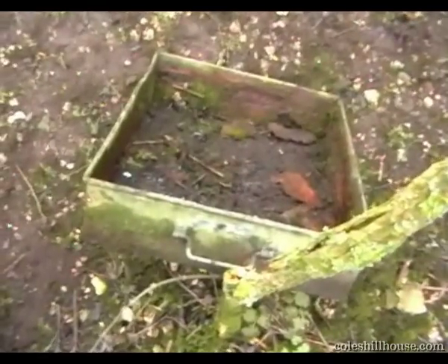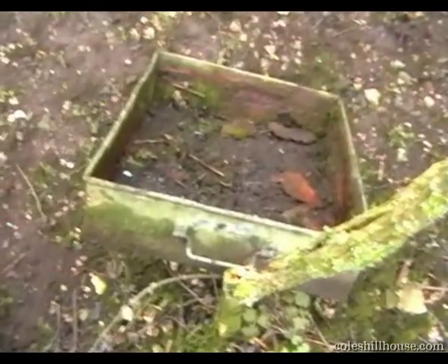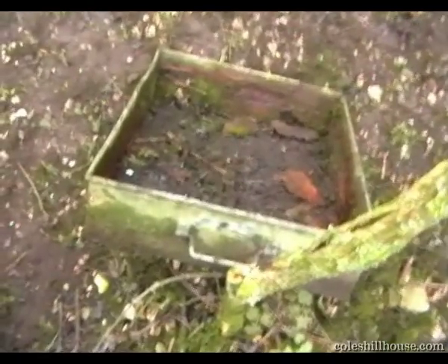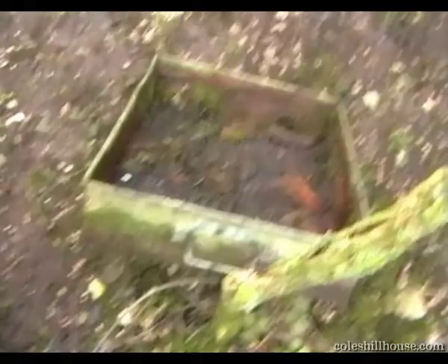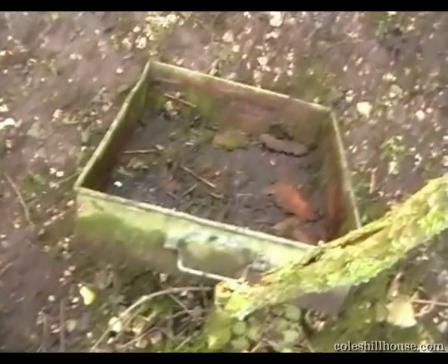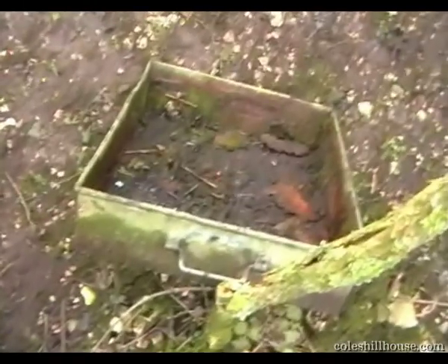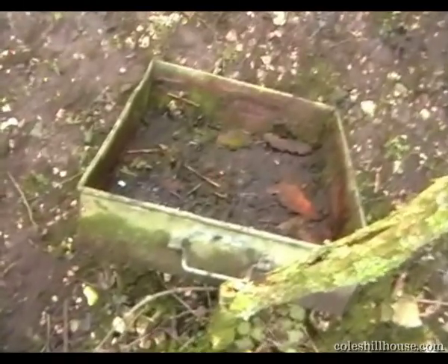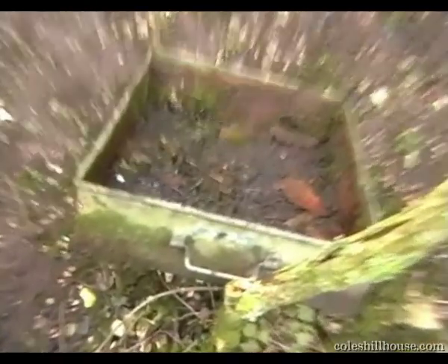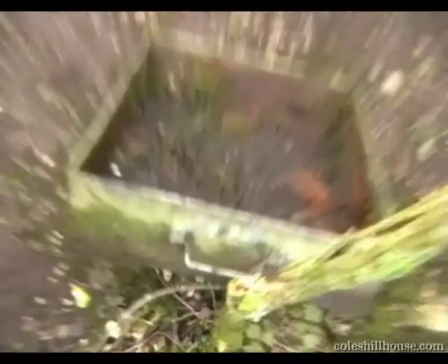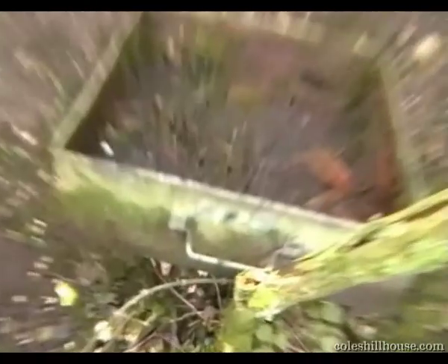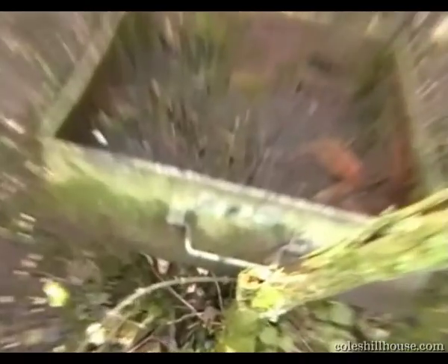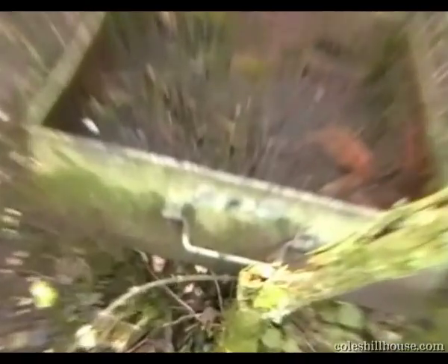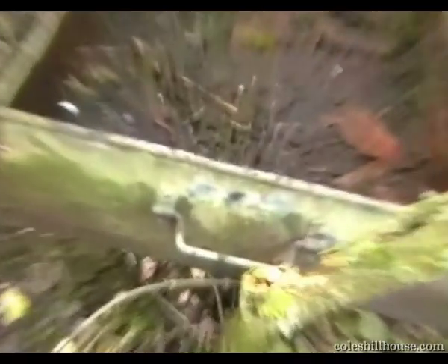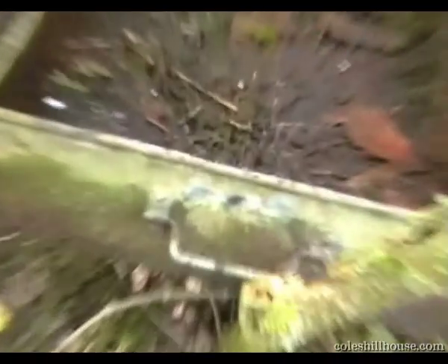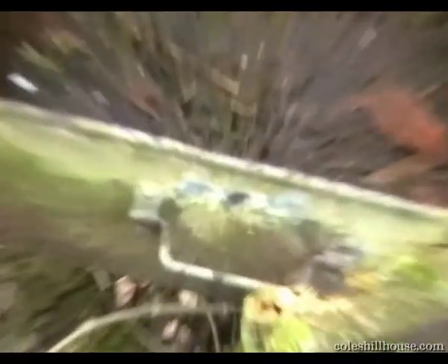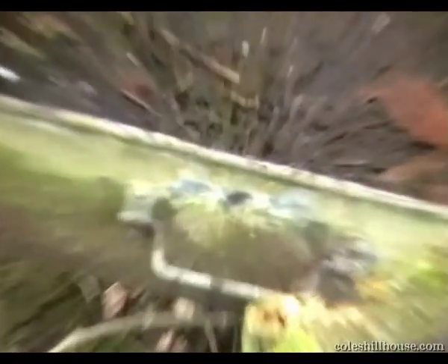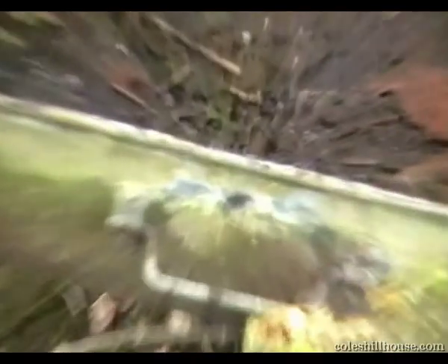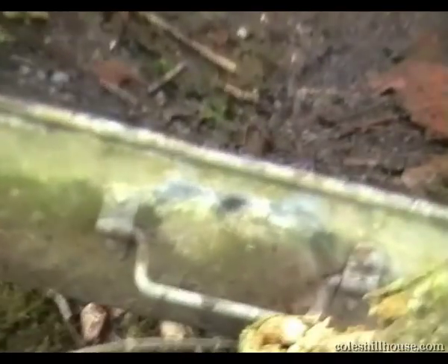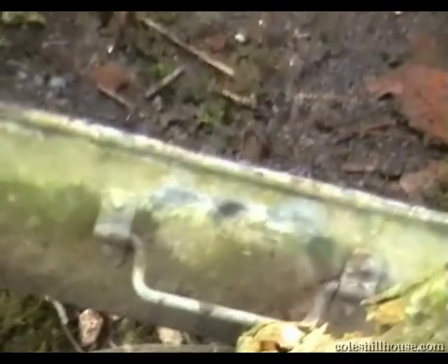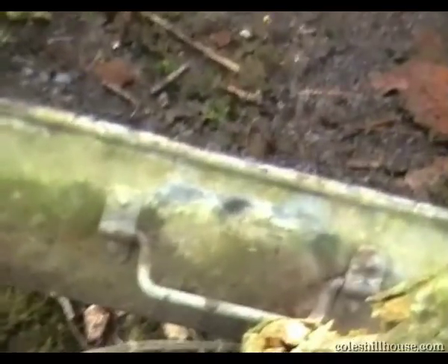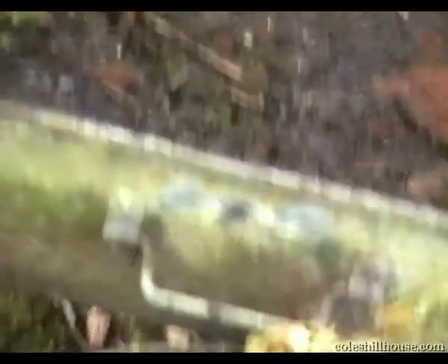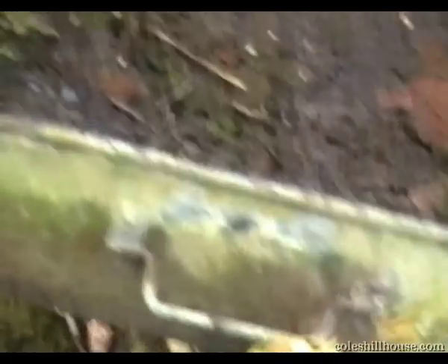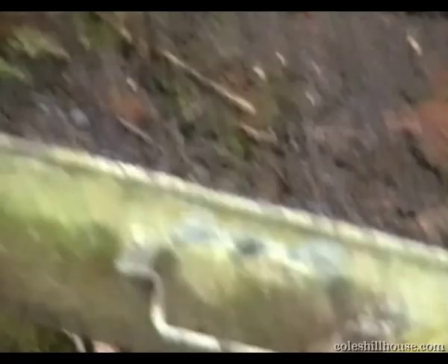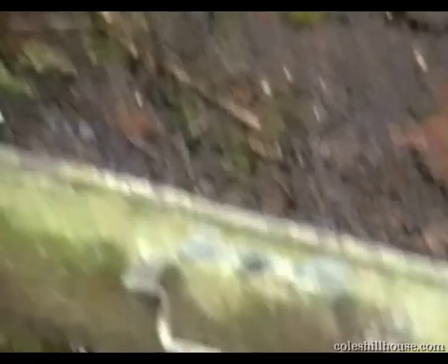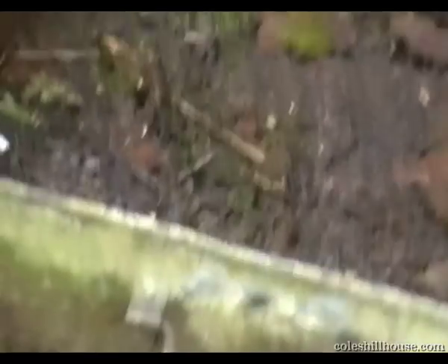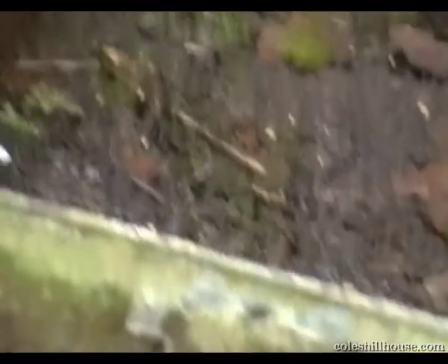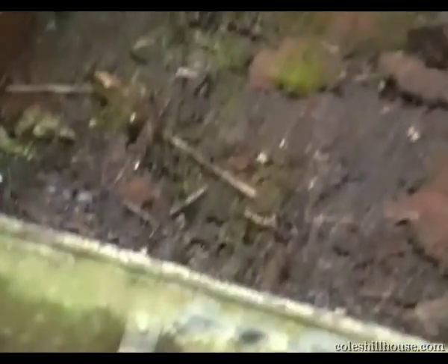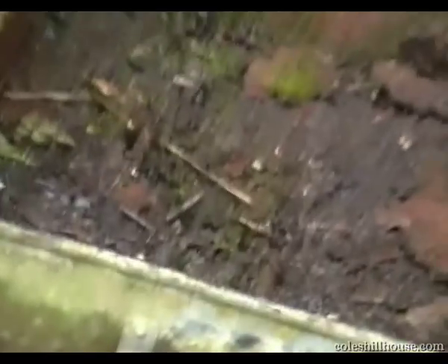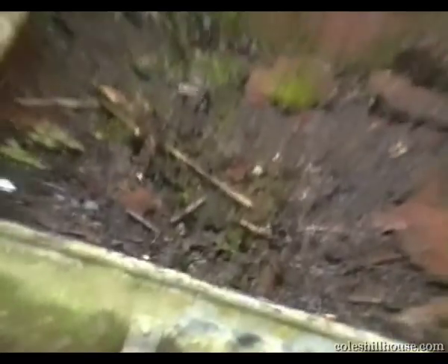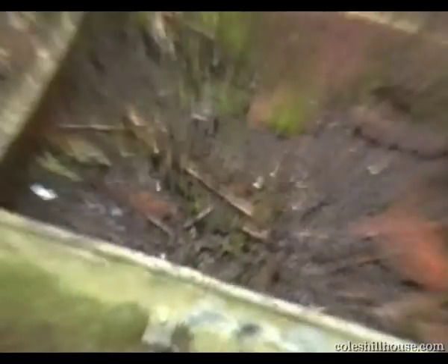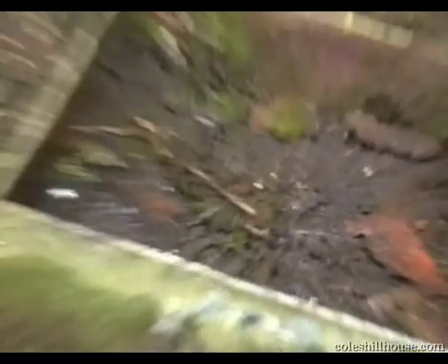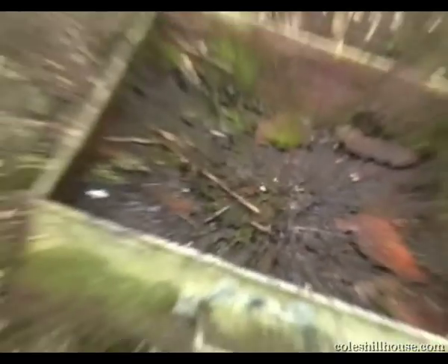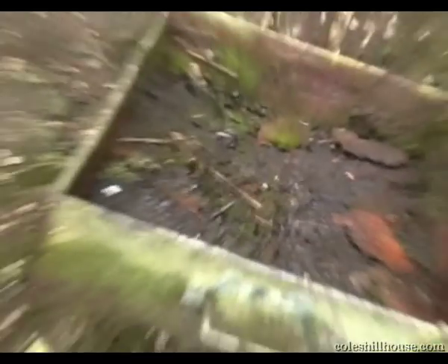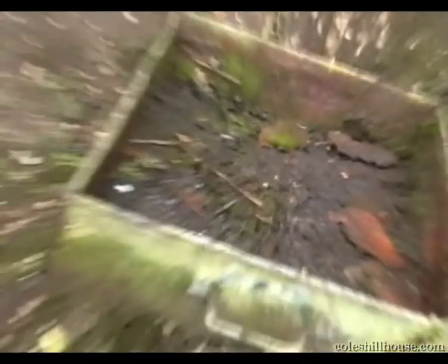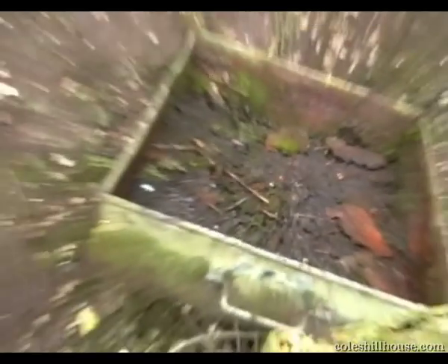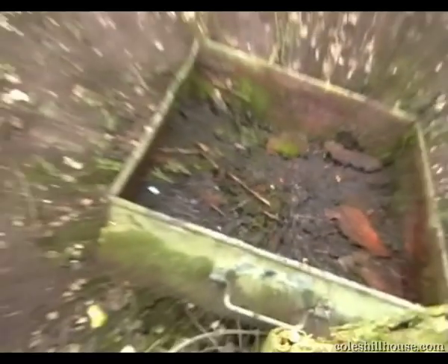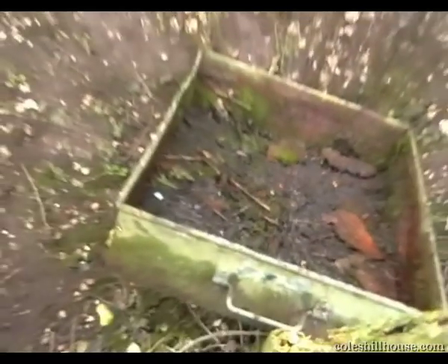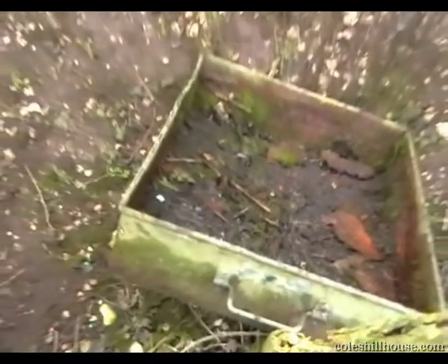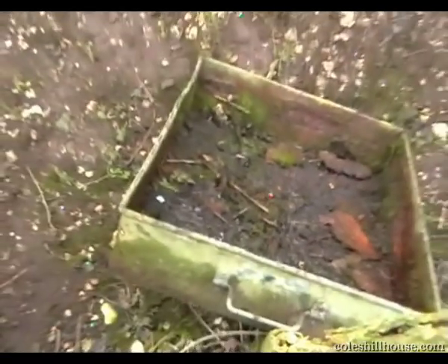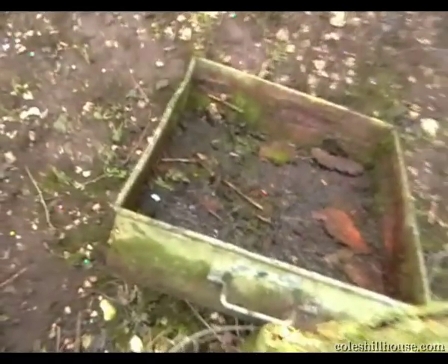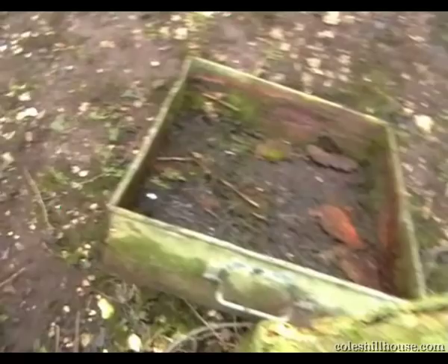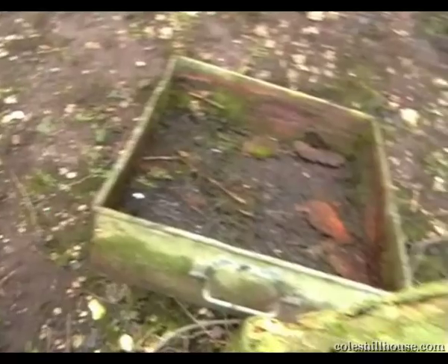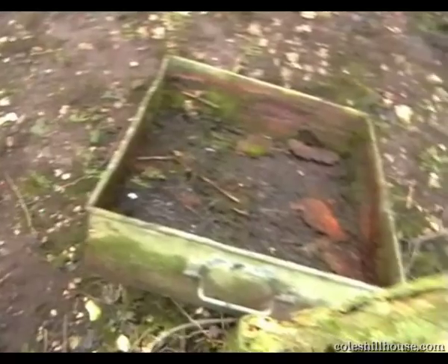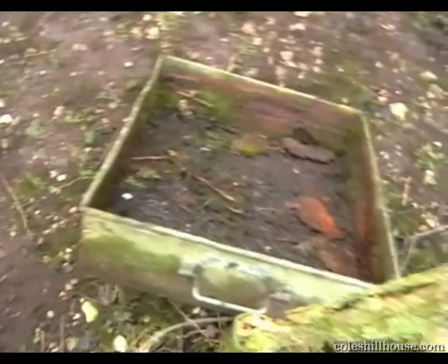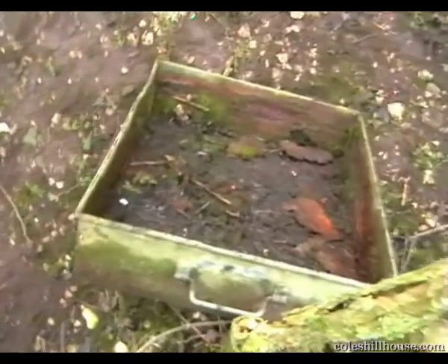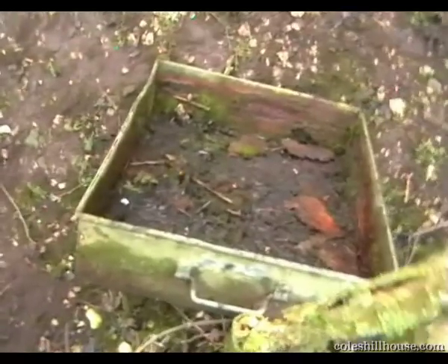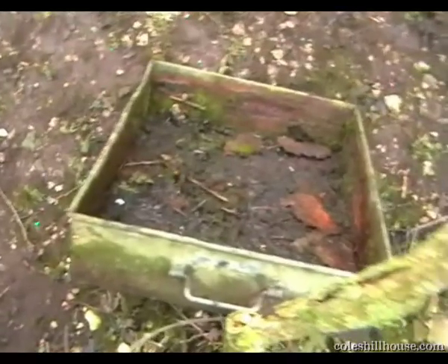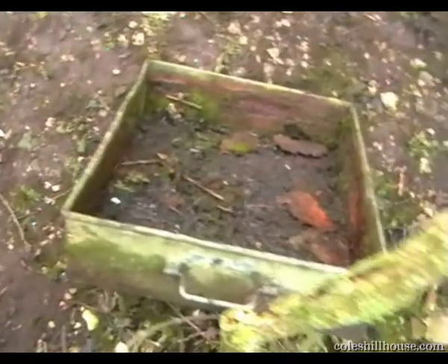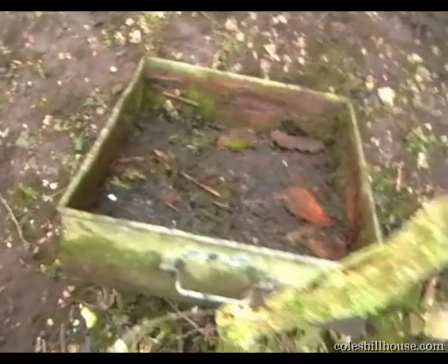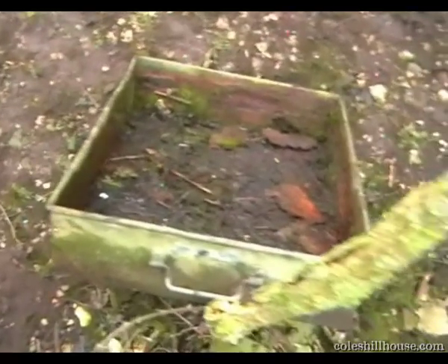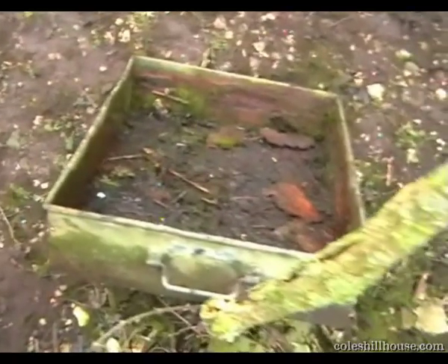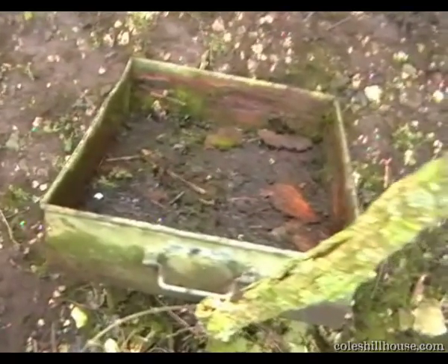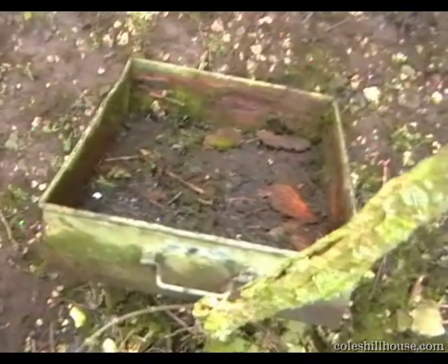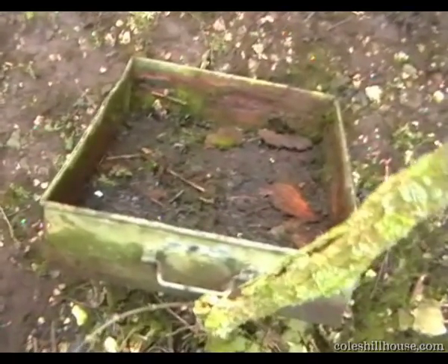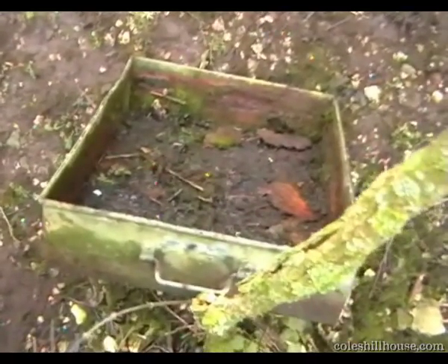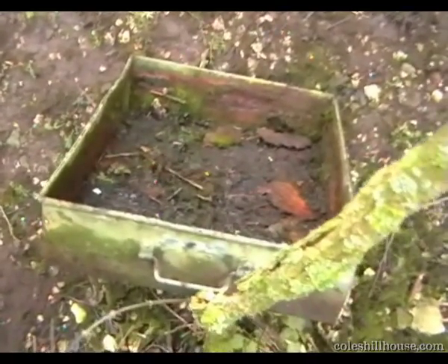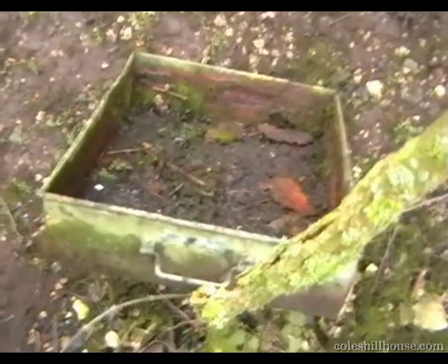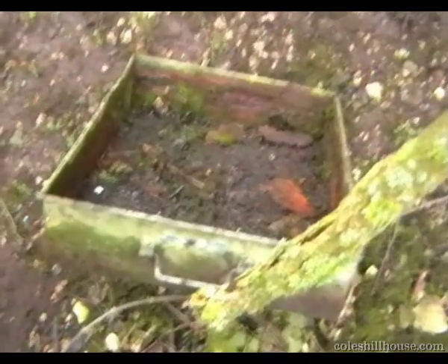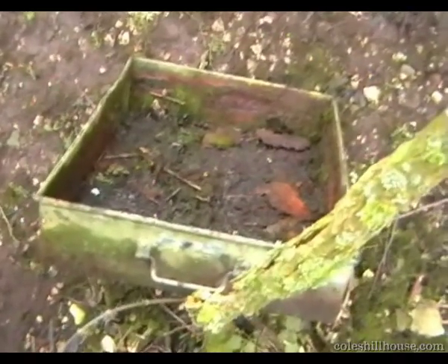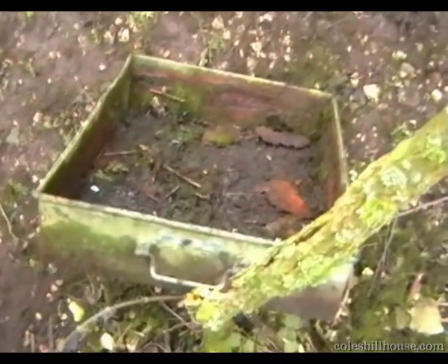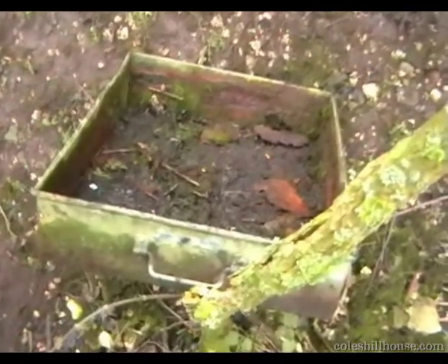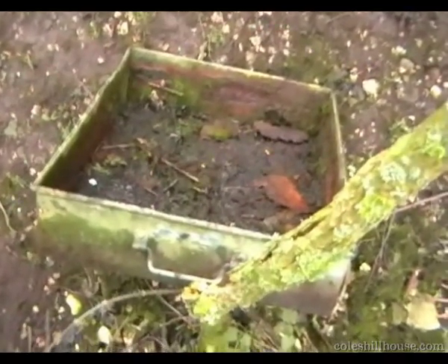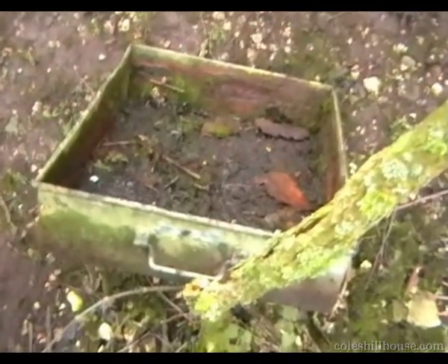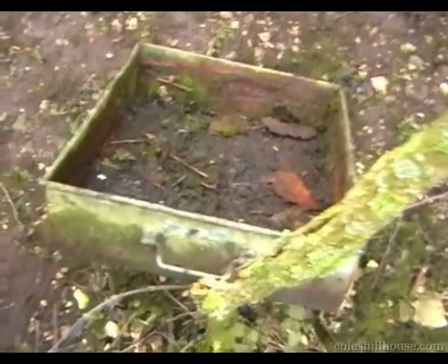And a little find we found — a metal tray, riveted, with runners on the side. Looks like a desk drawer.